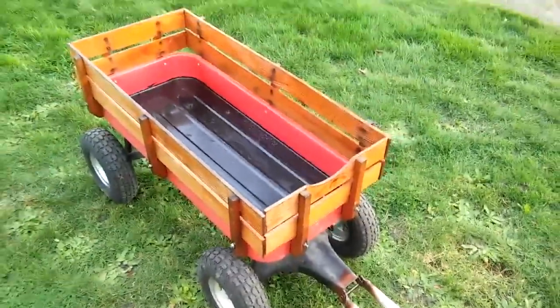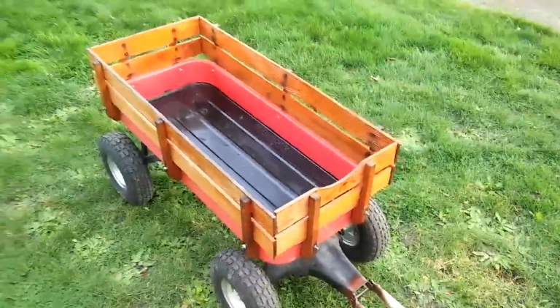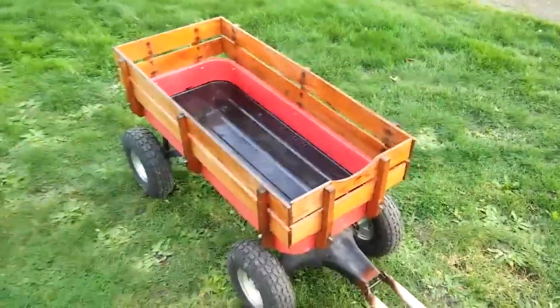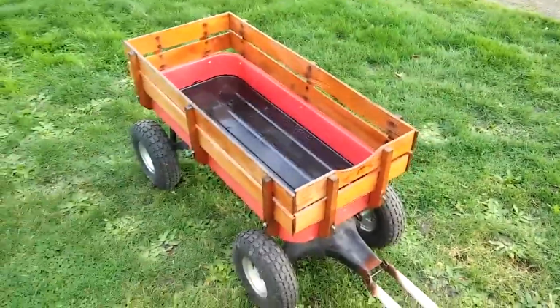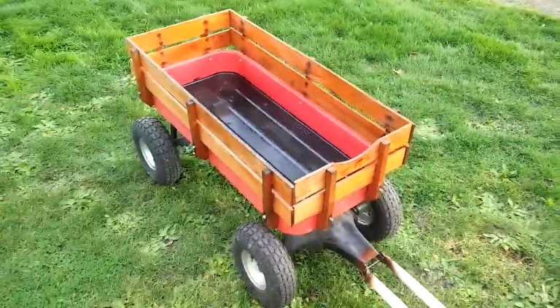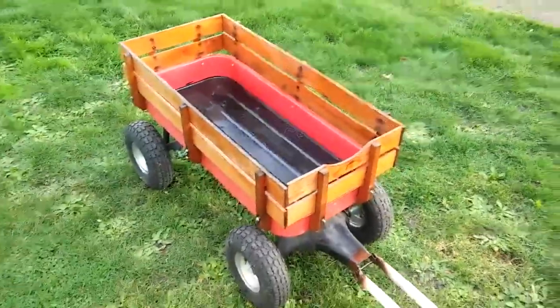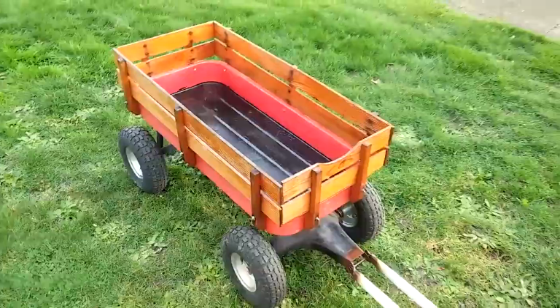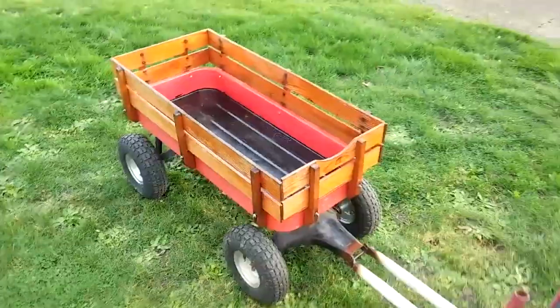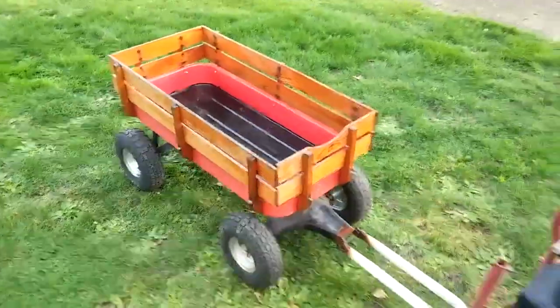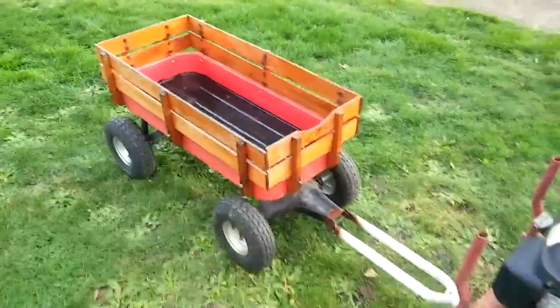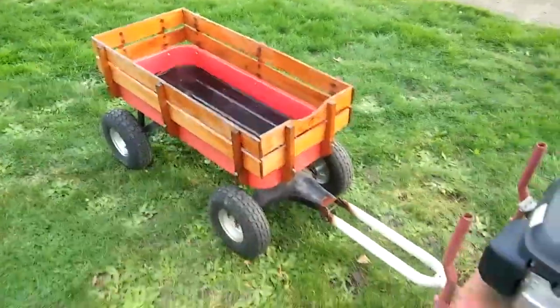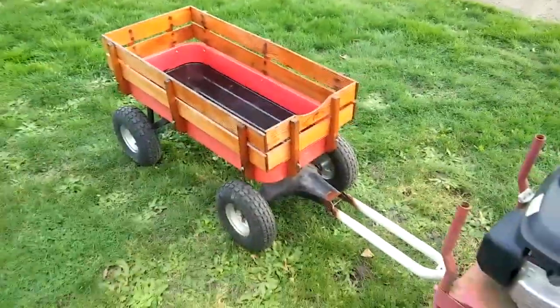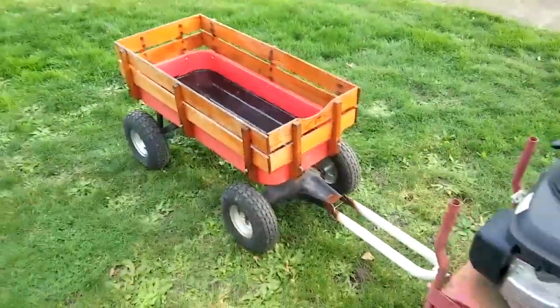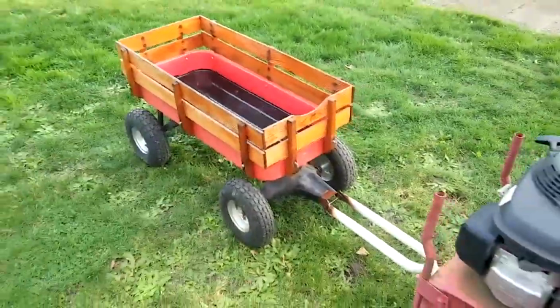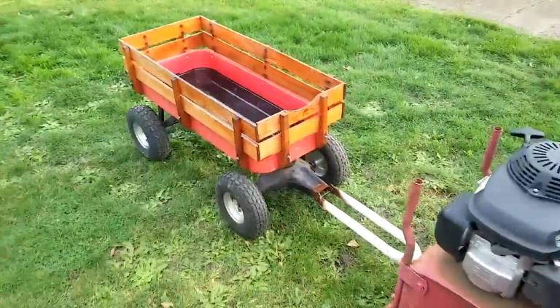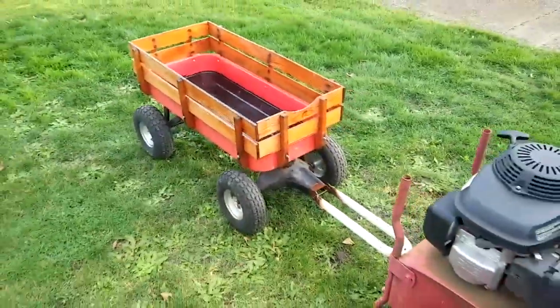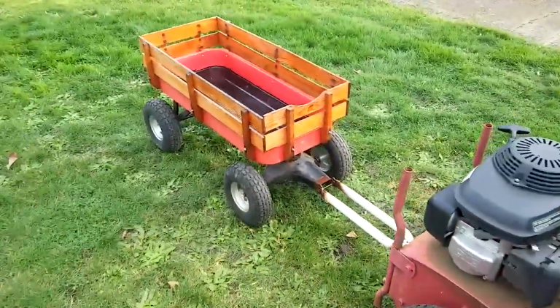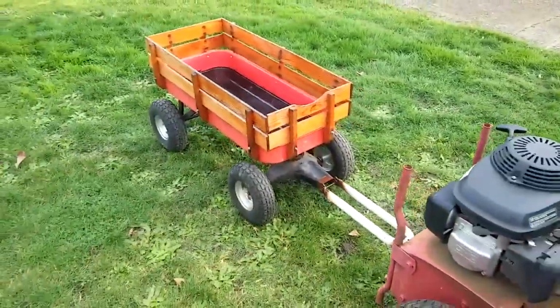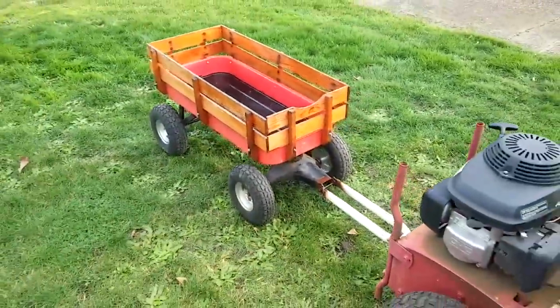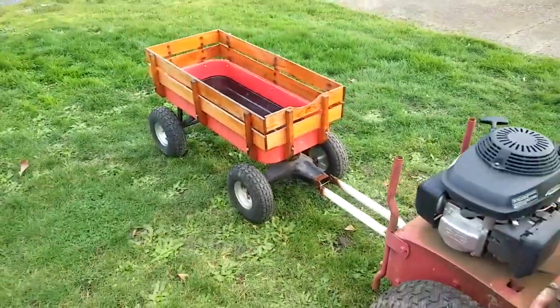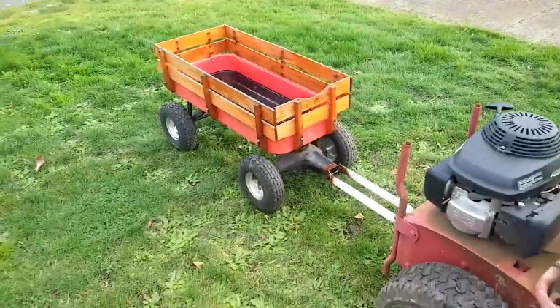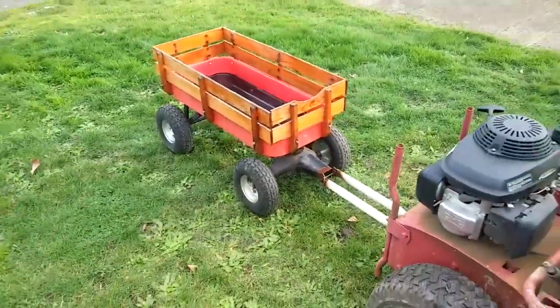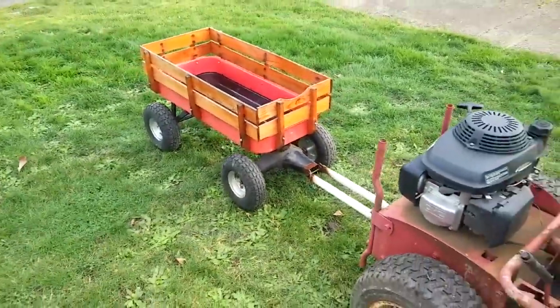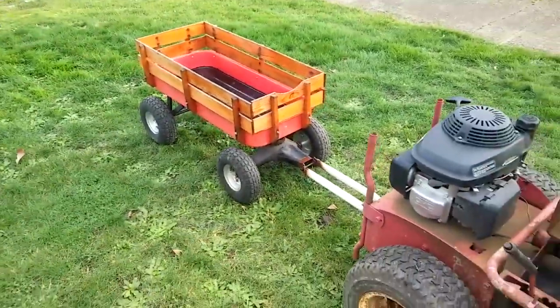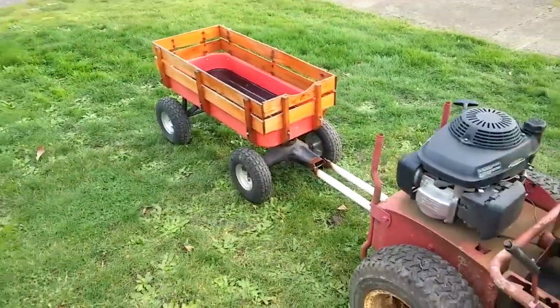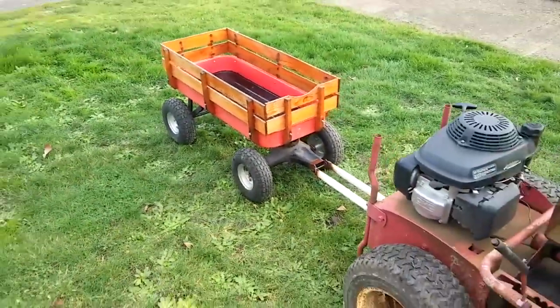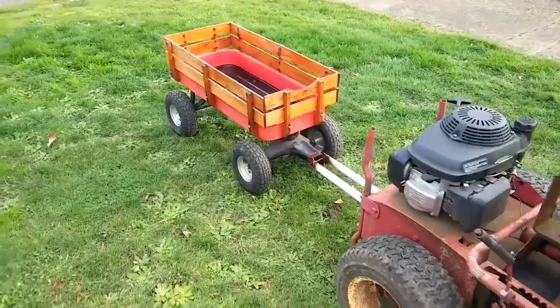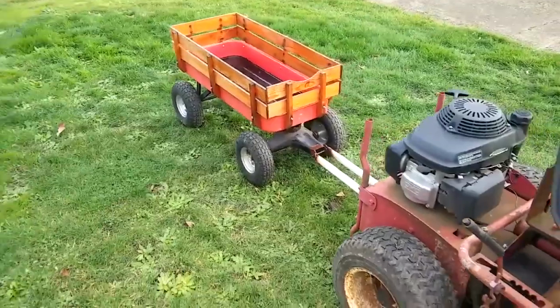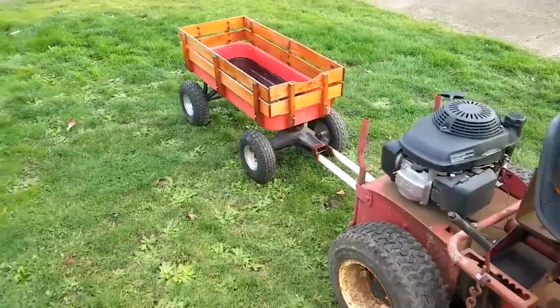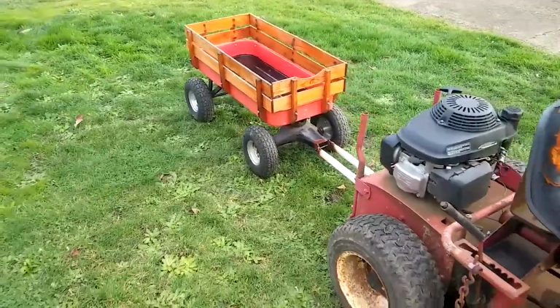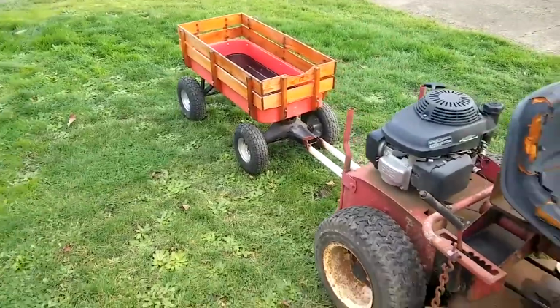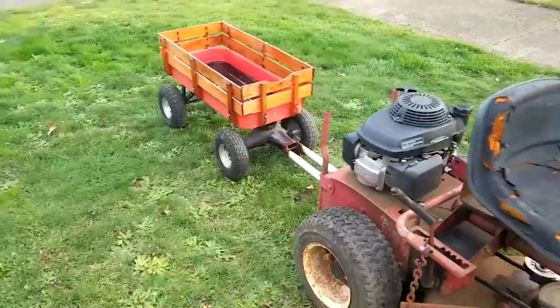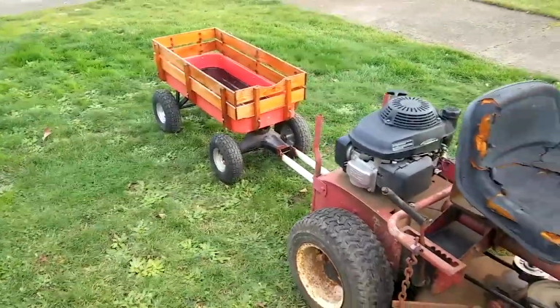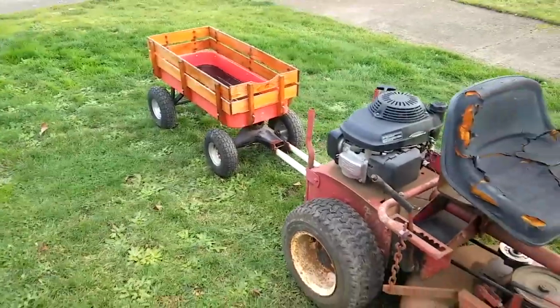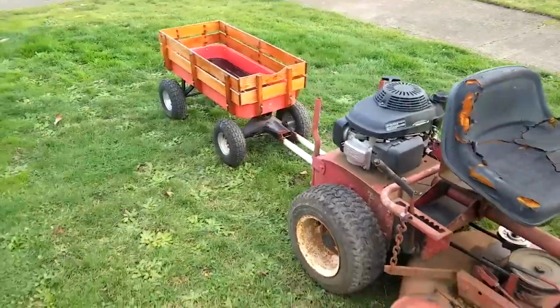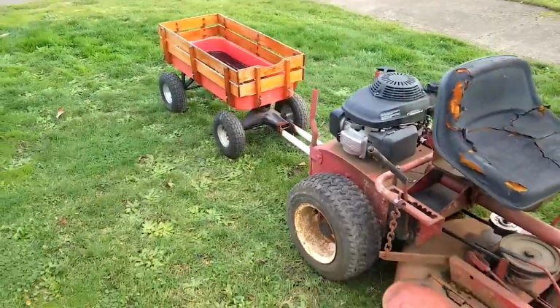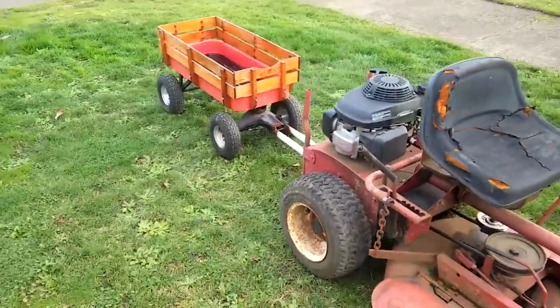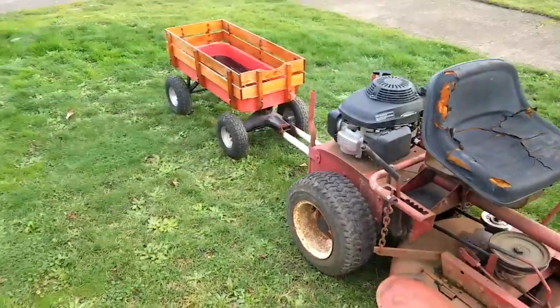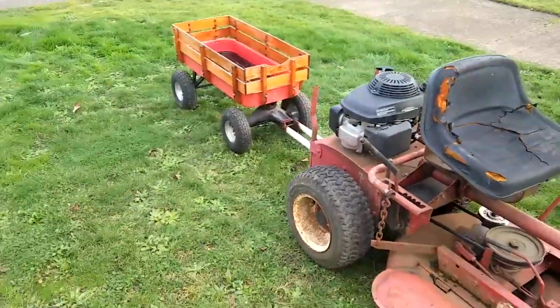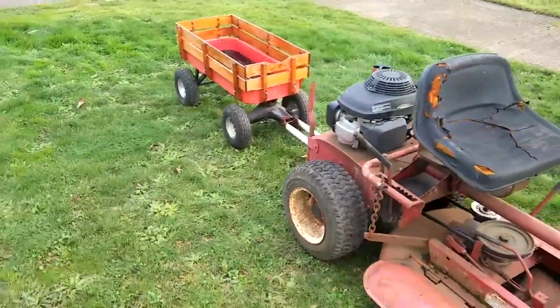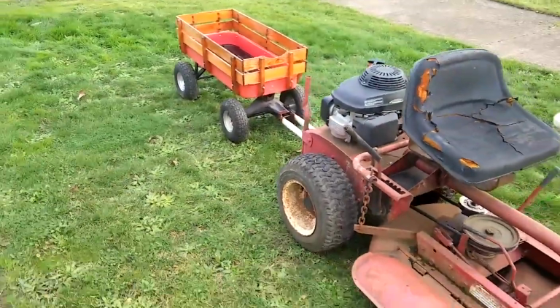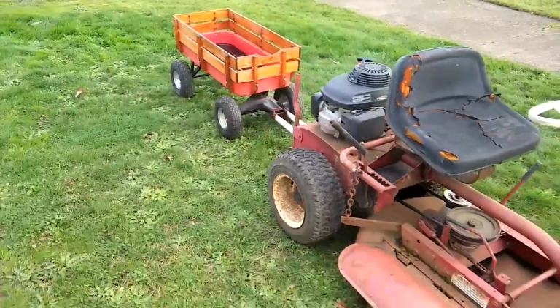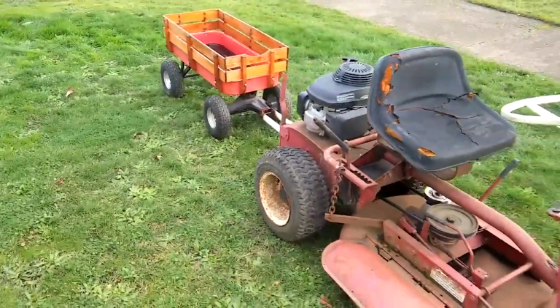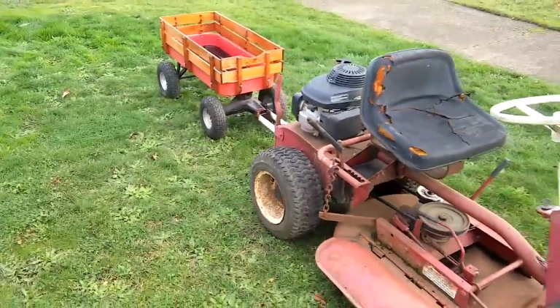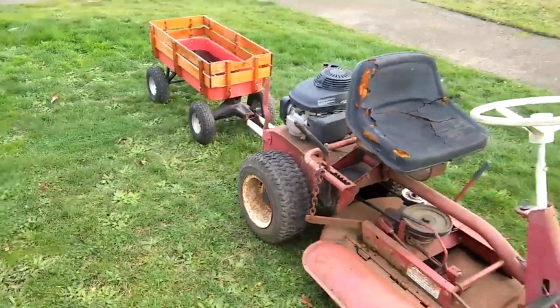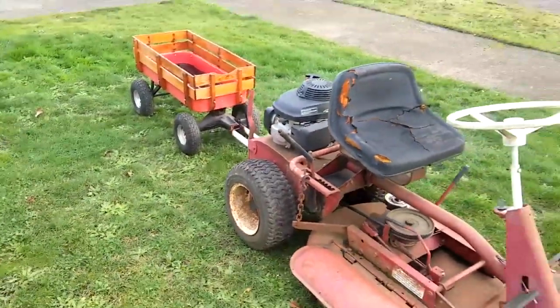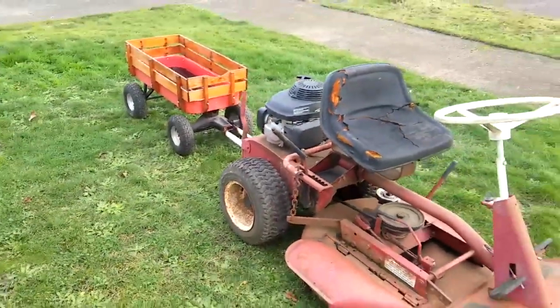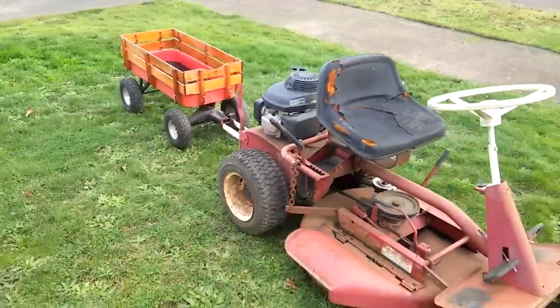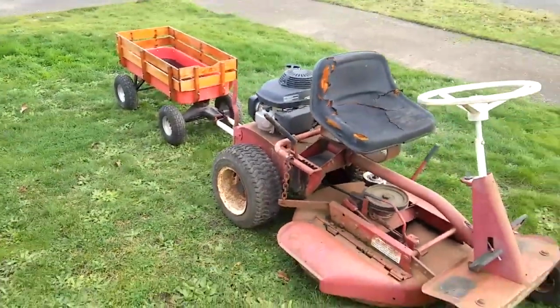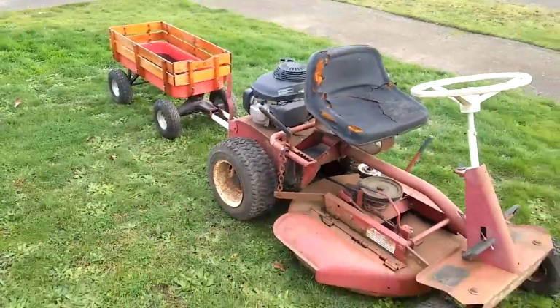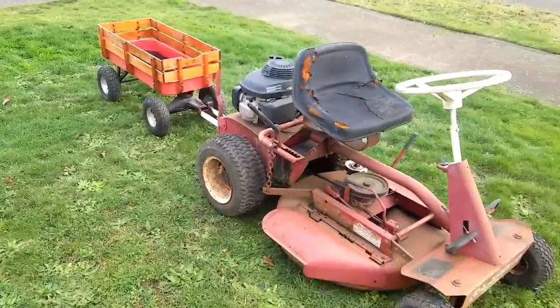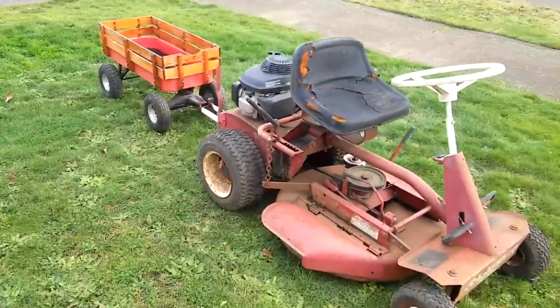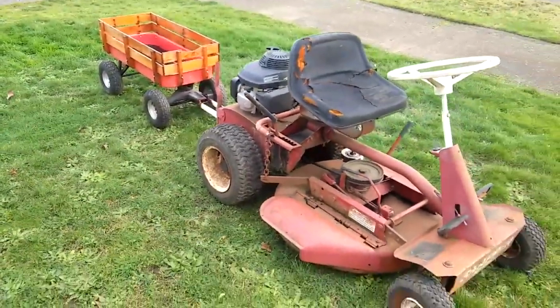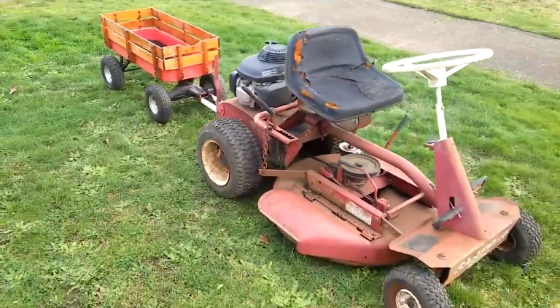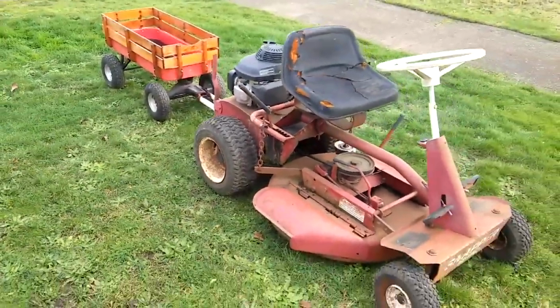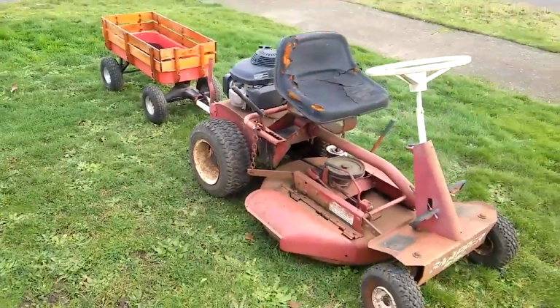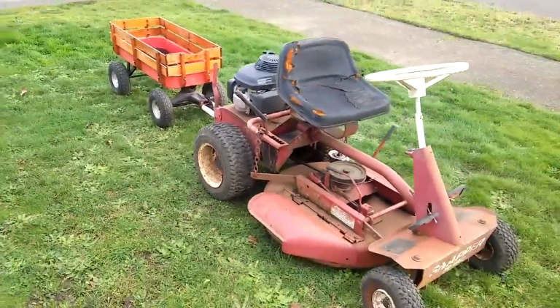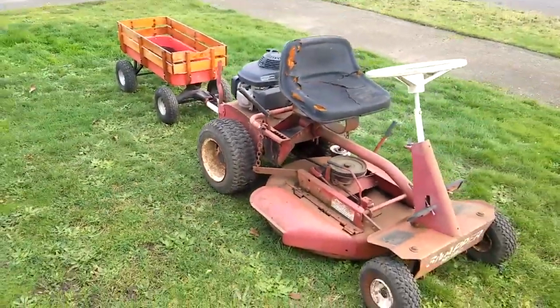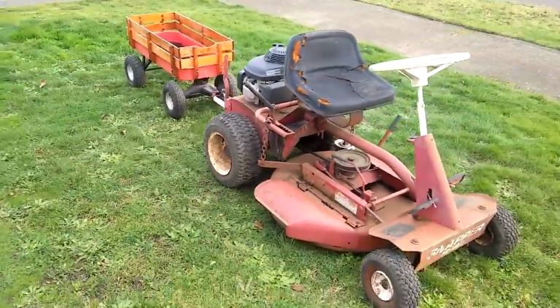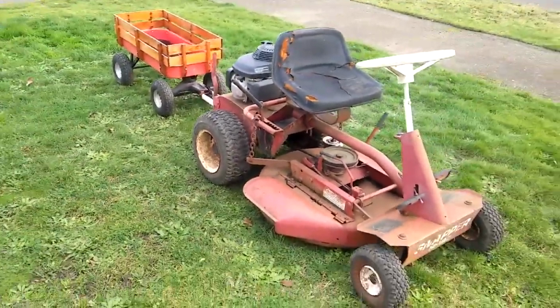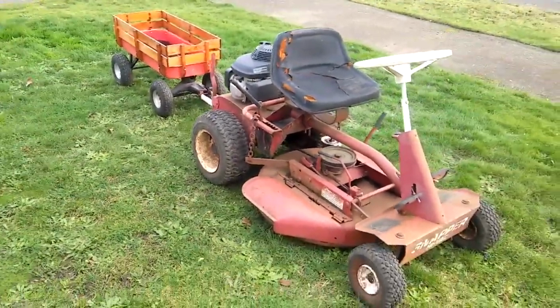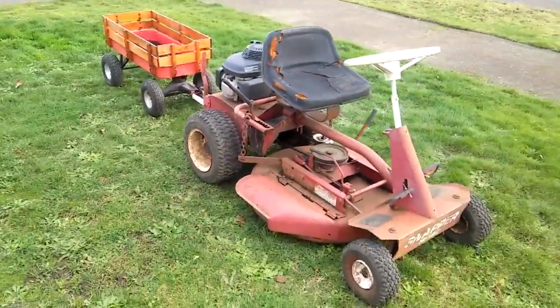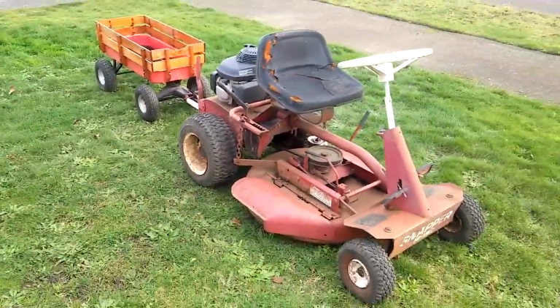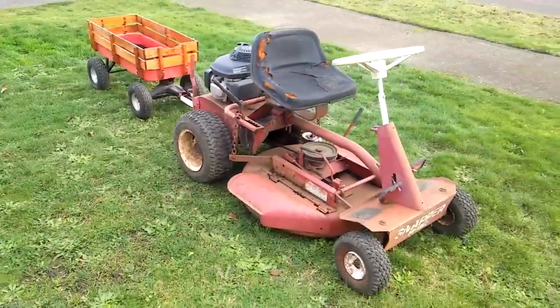The Snapper tows it easily. I don't anticipate any problem even with 100 pounds on it.